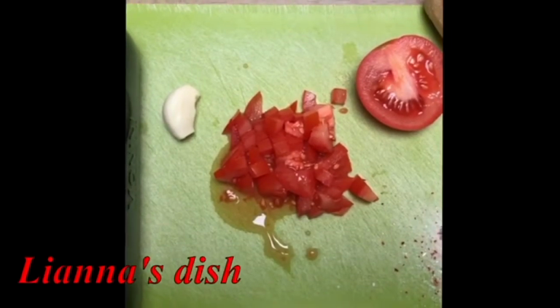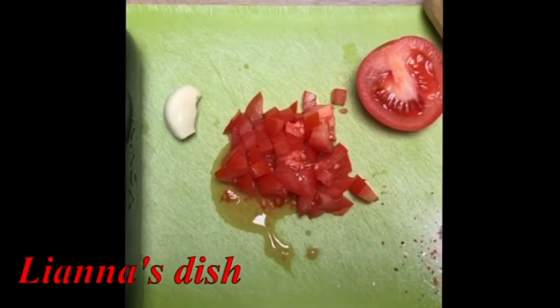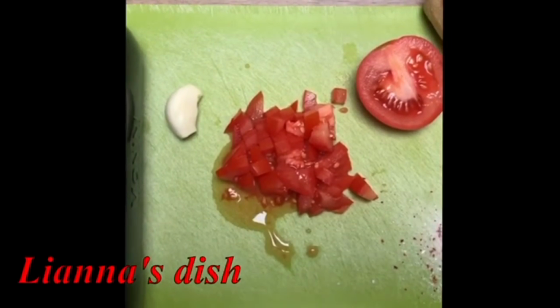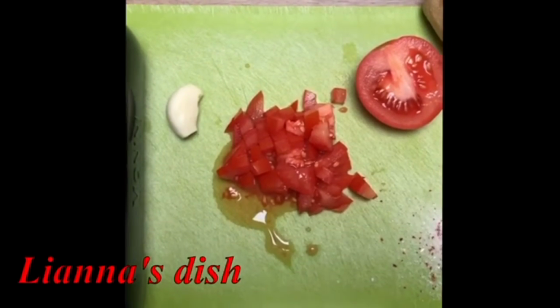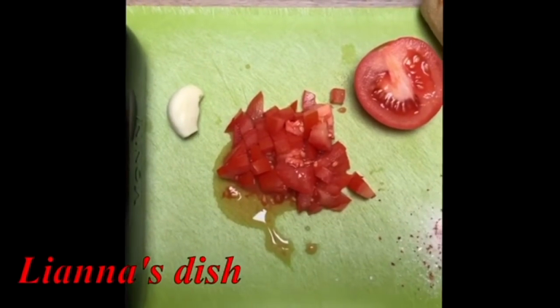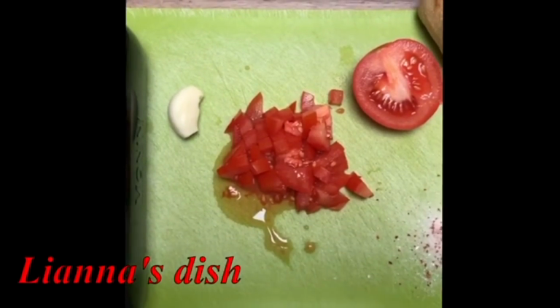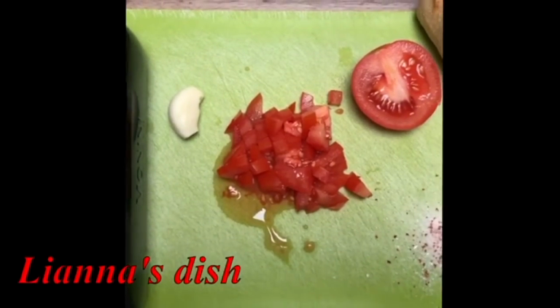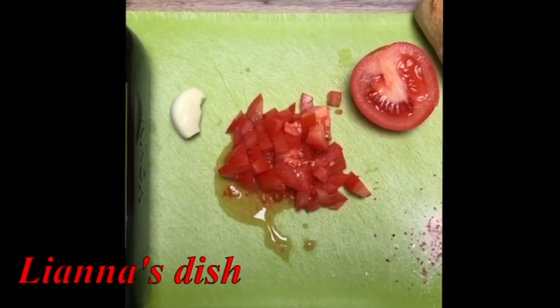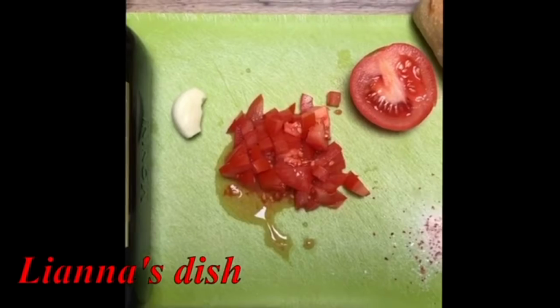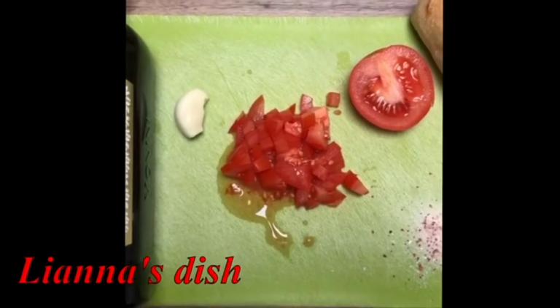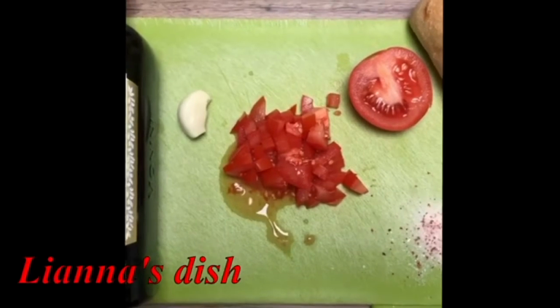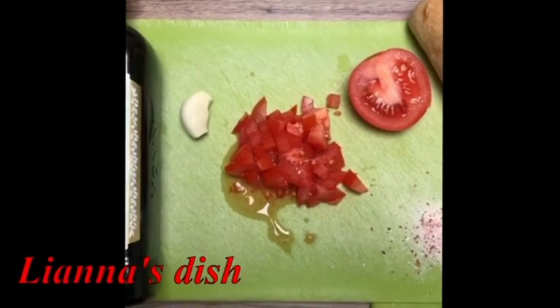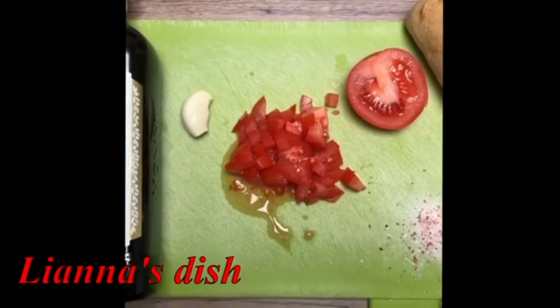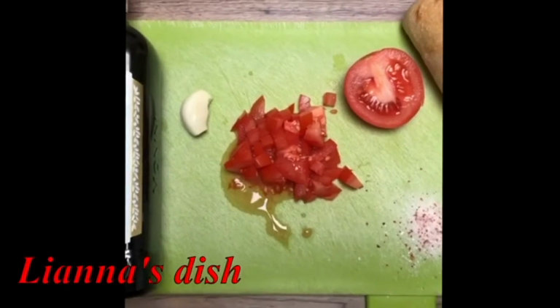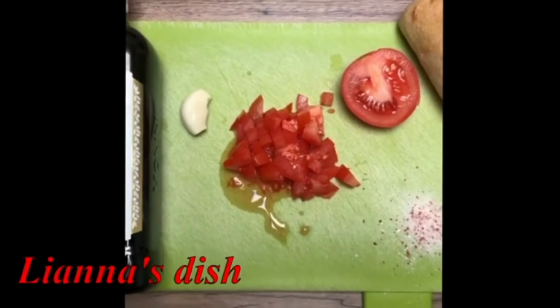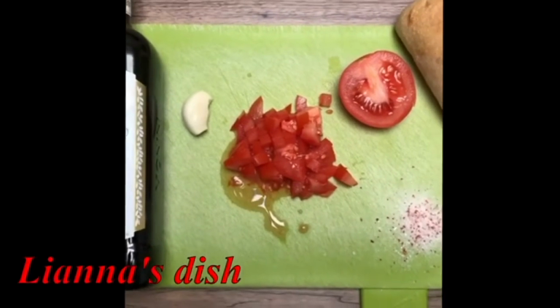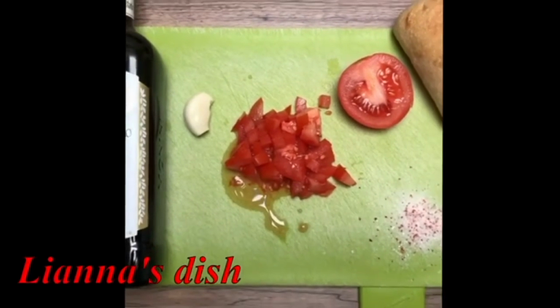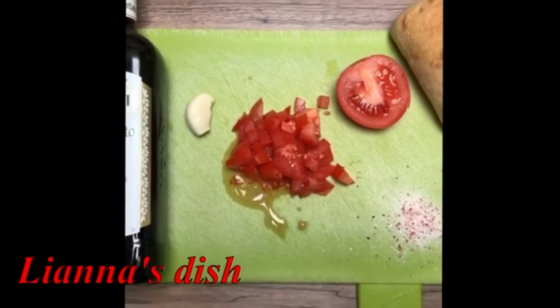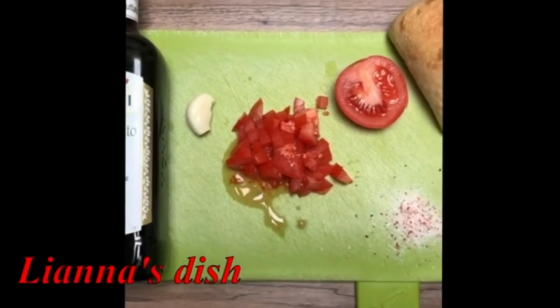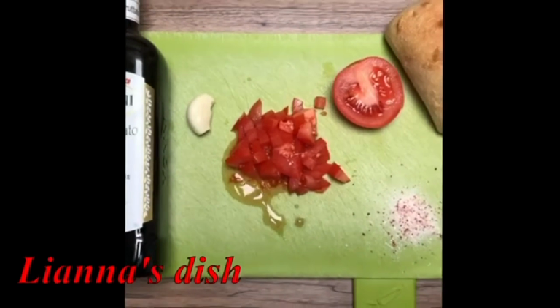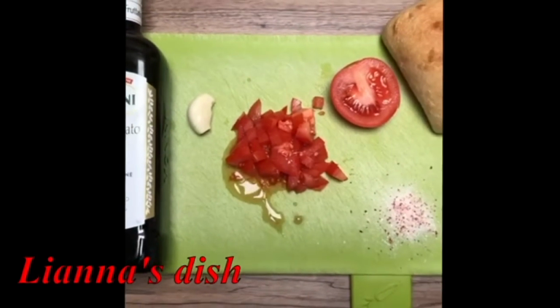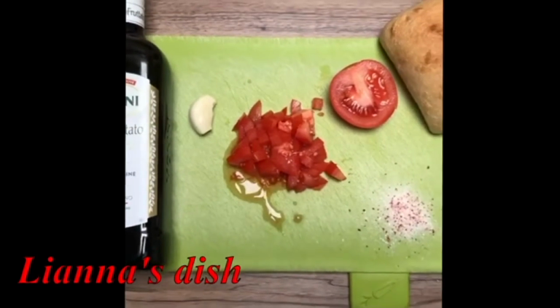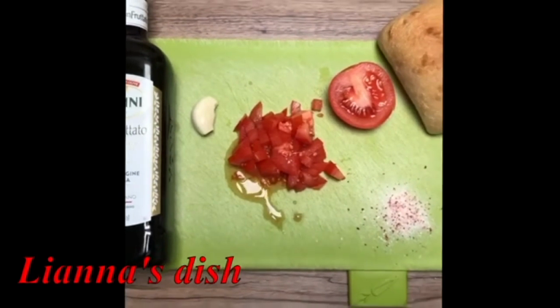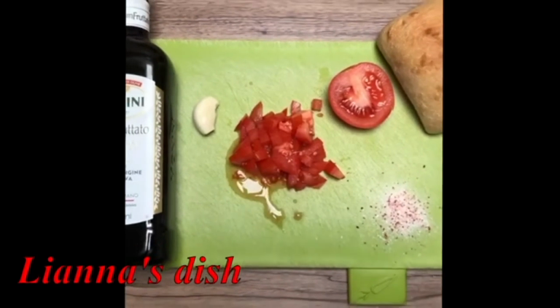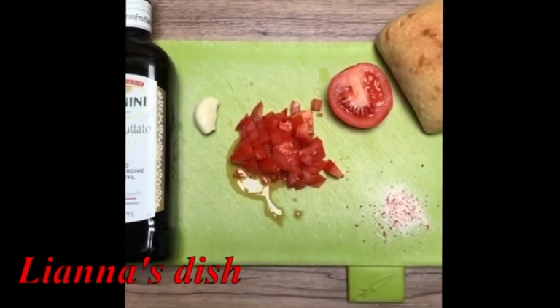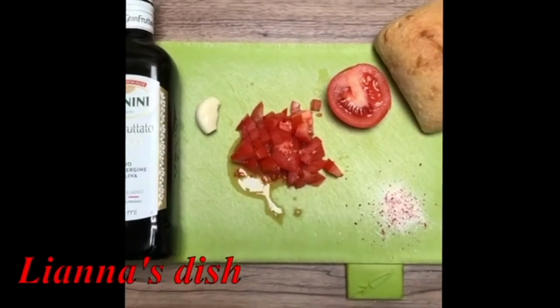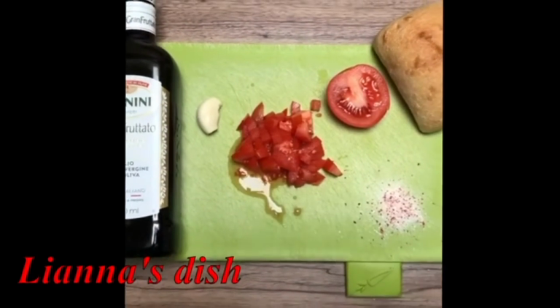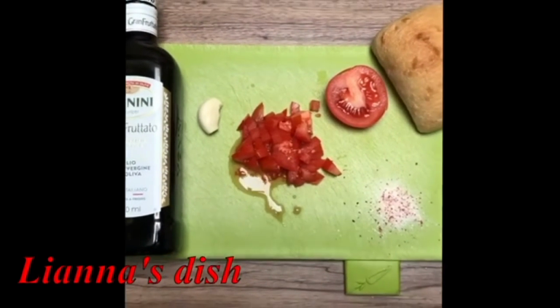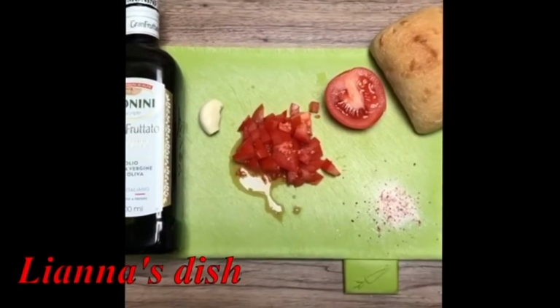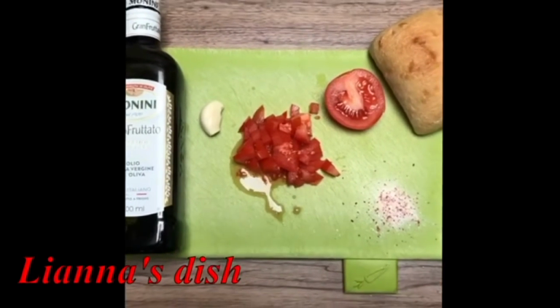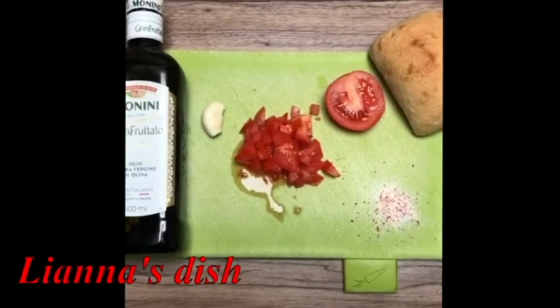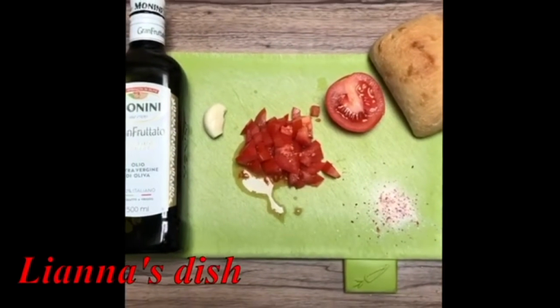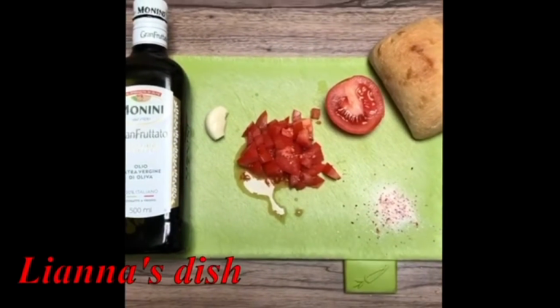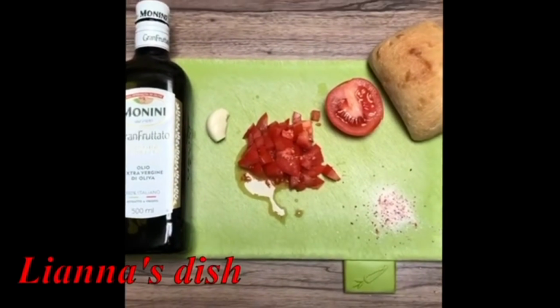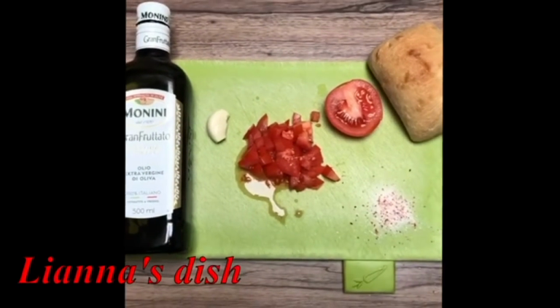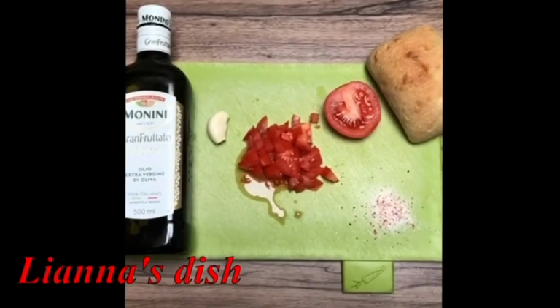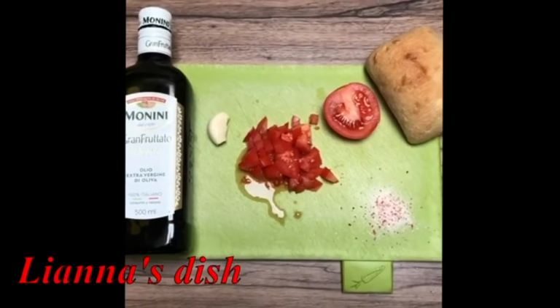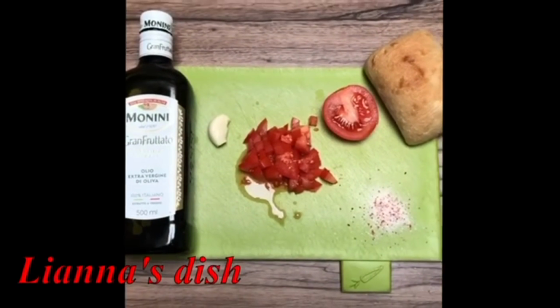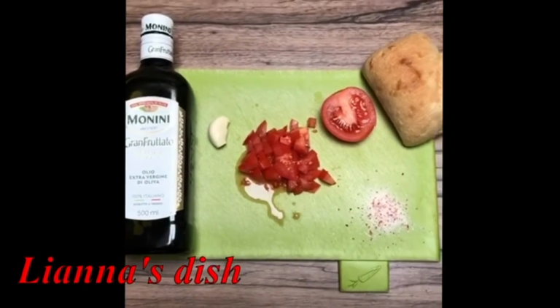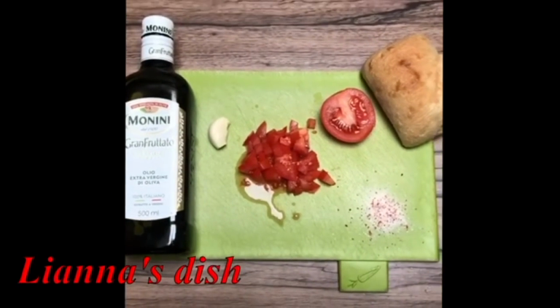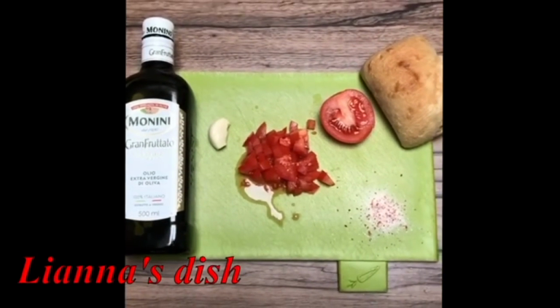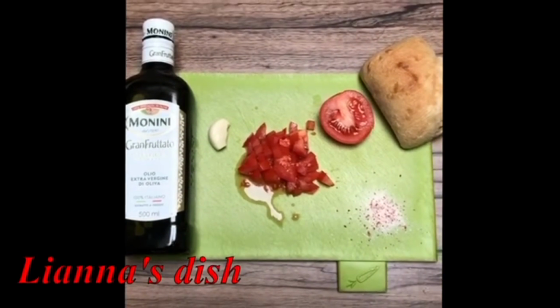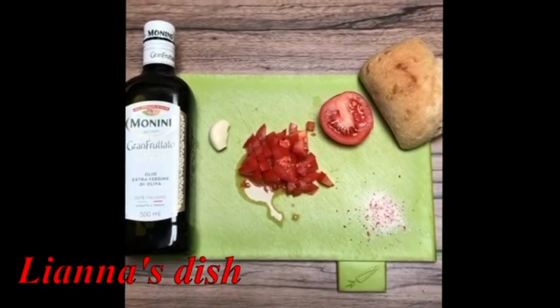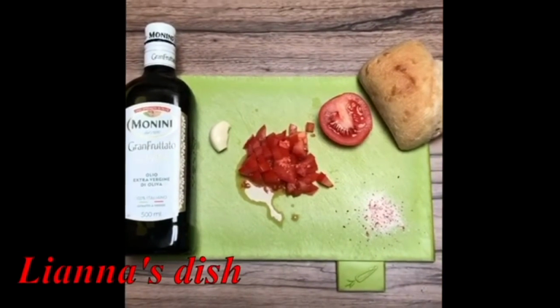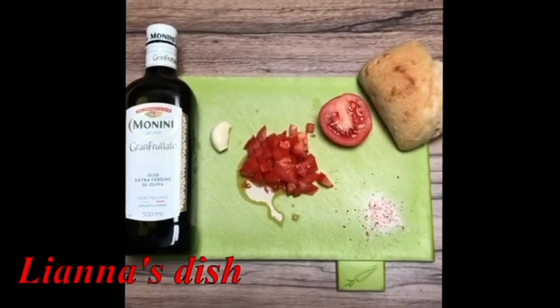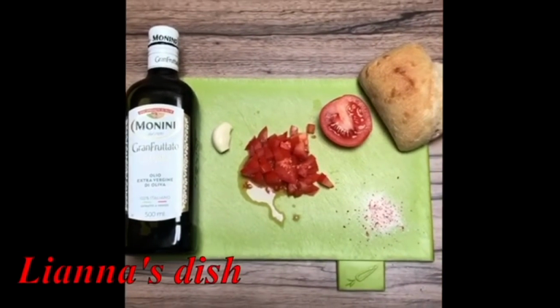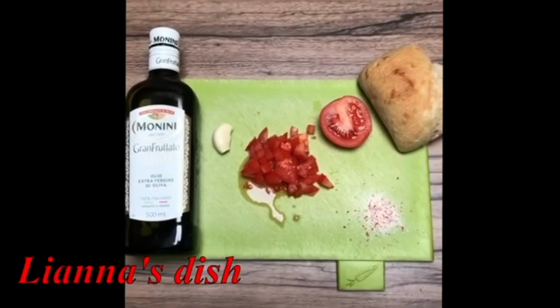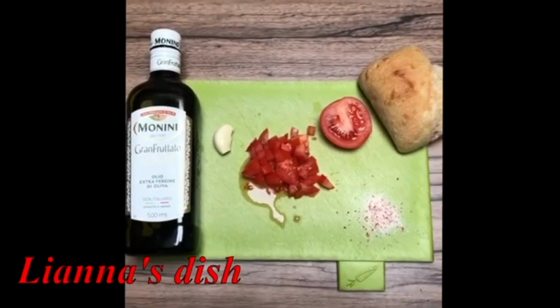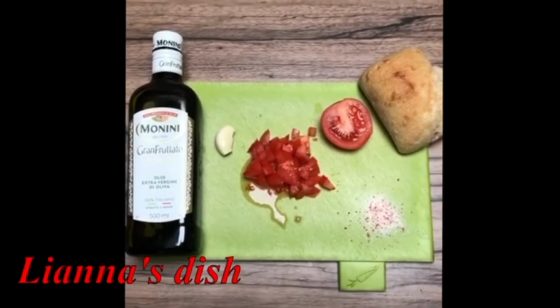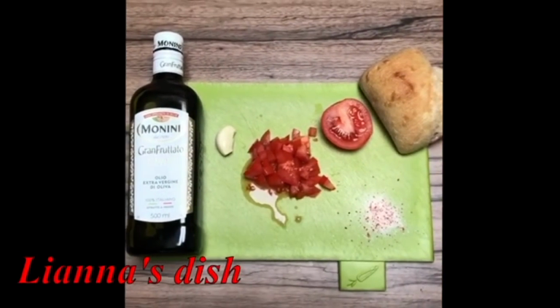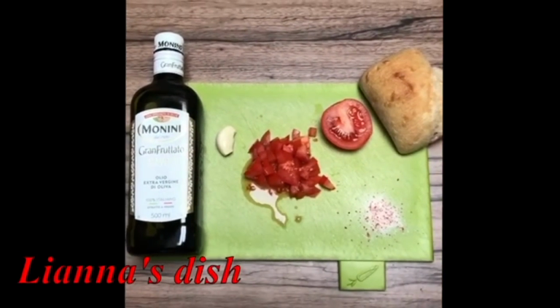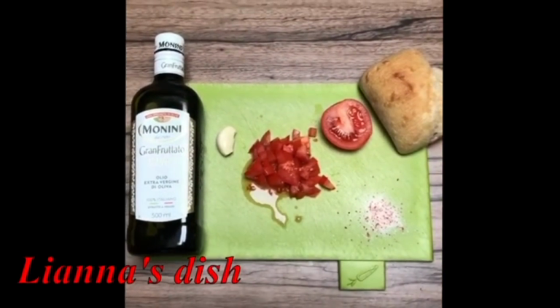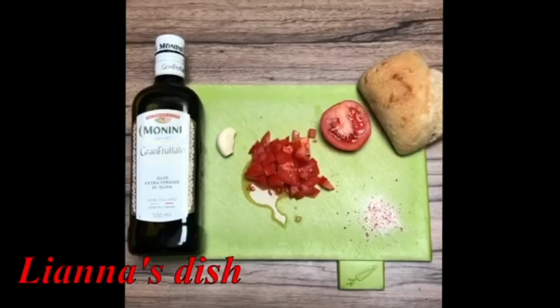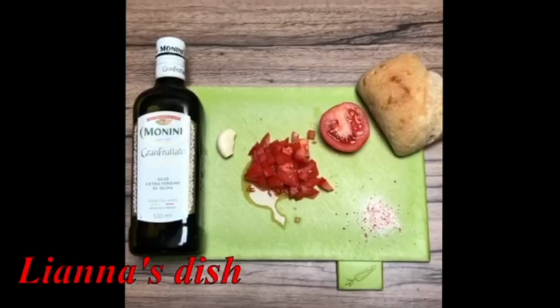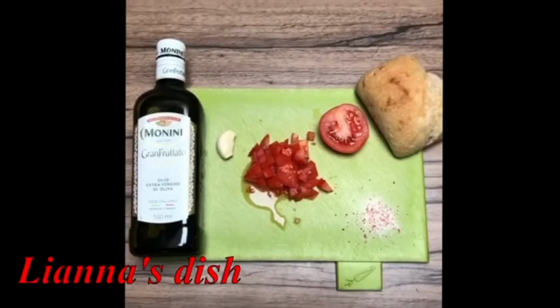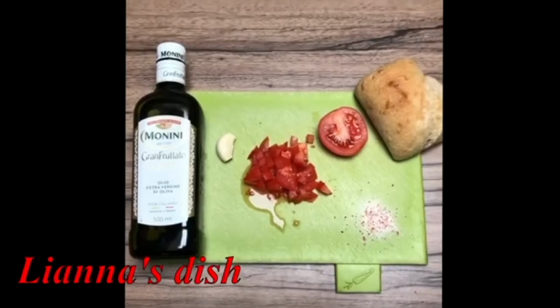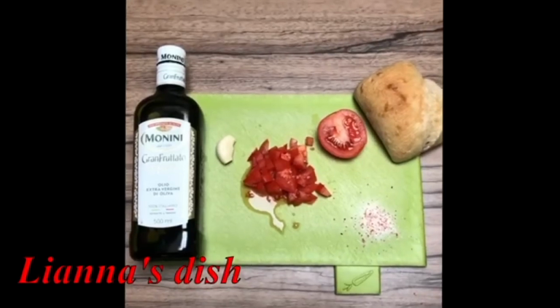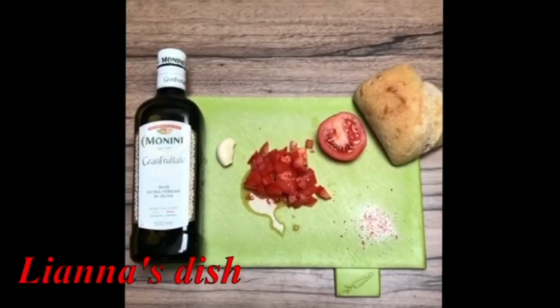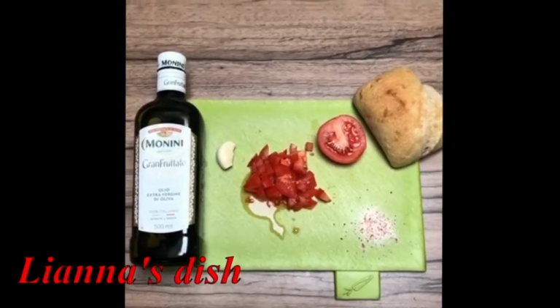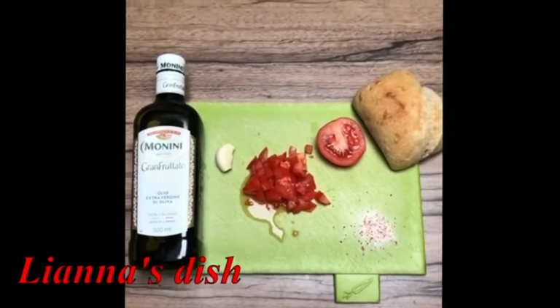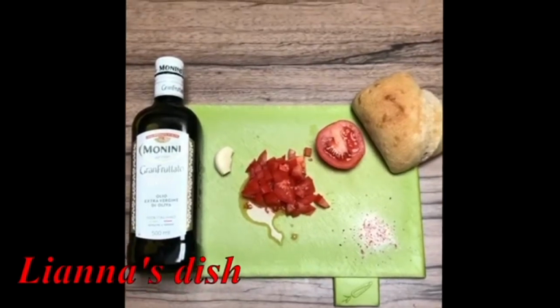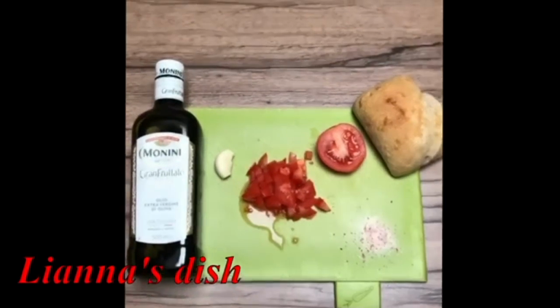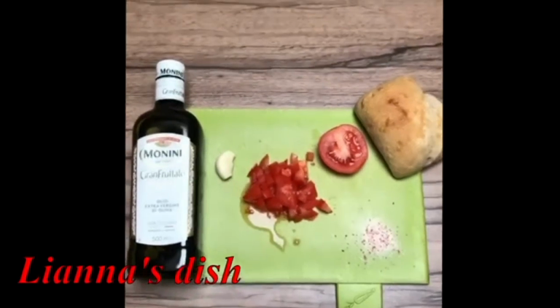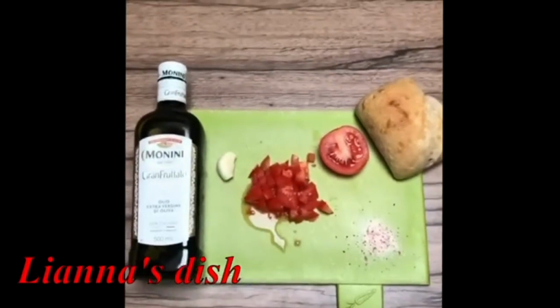All you need to make a very nice pan de tomaca is tomatoes, garlic, bread, salt, and olive oil.